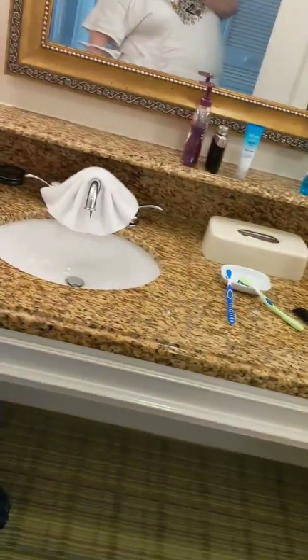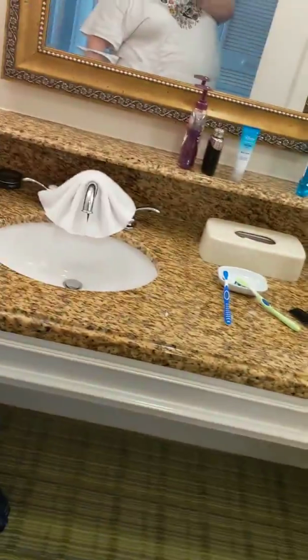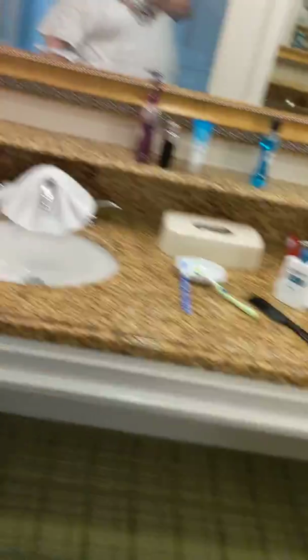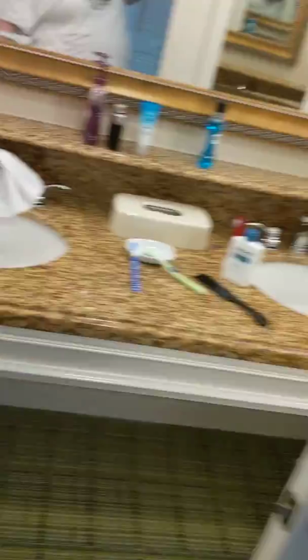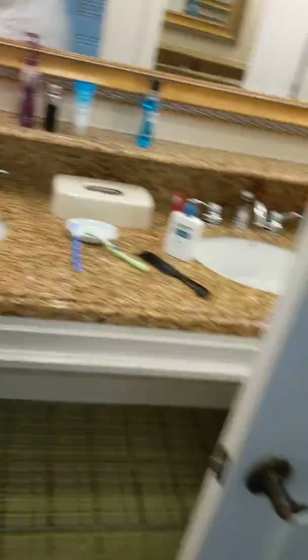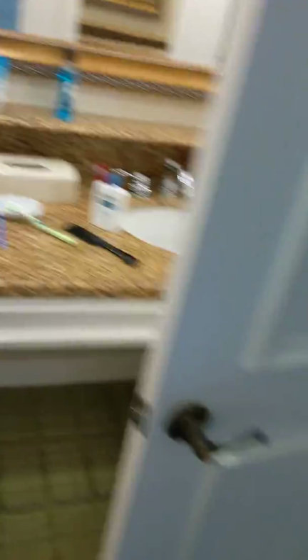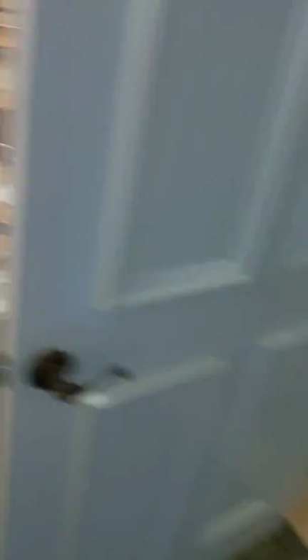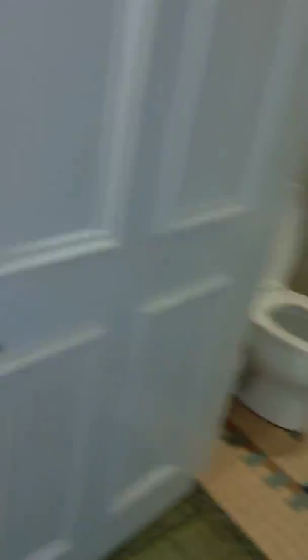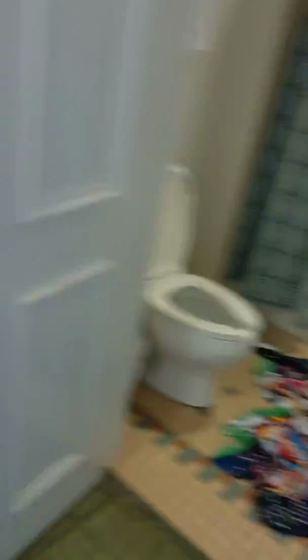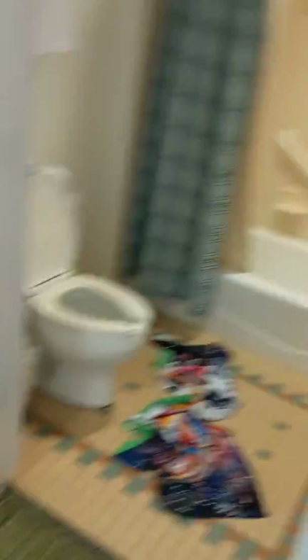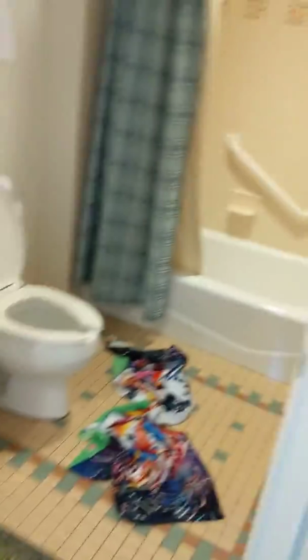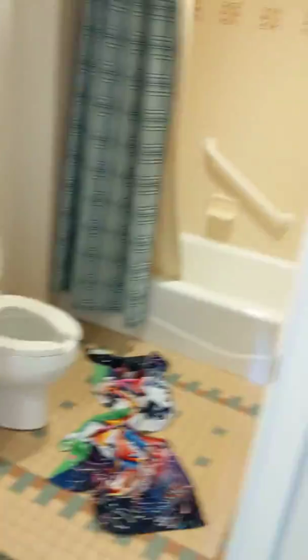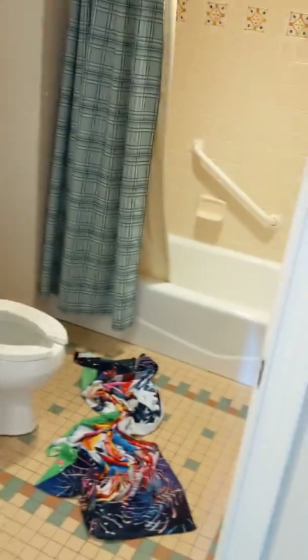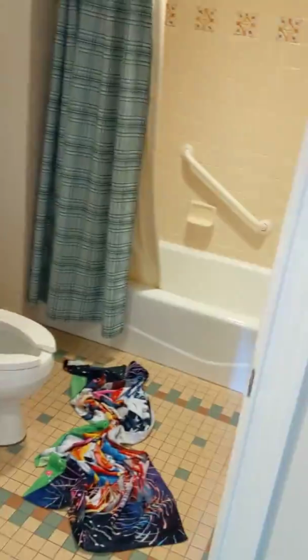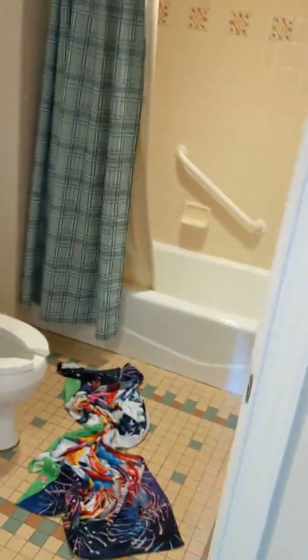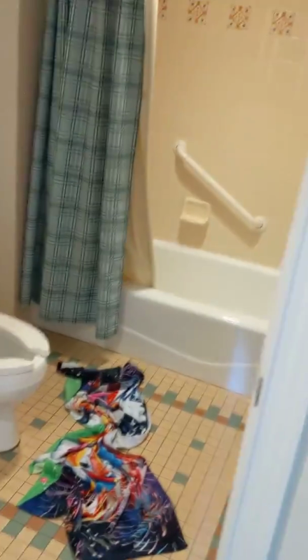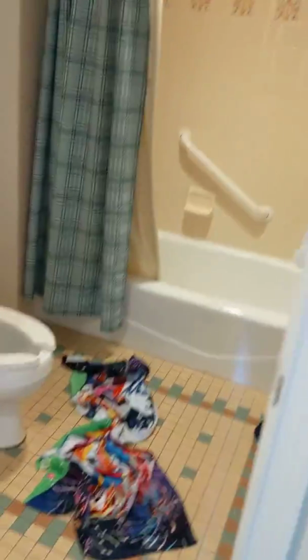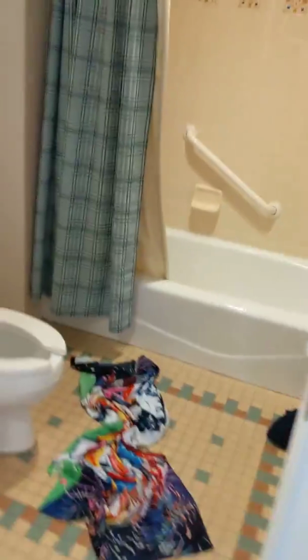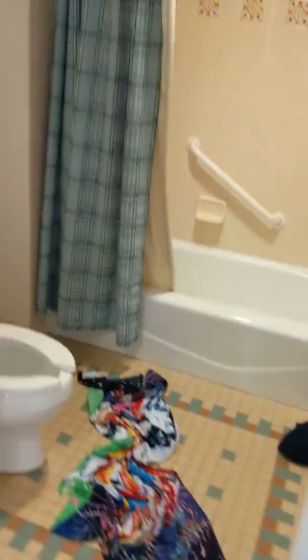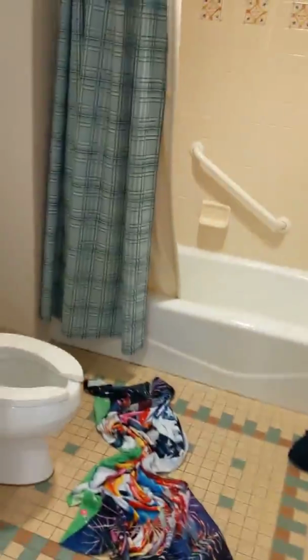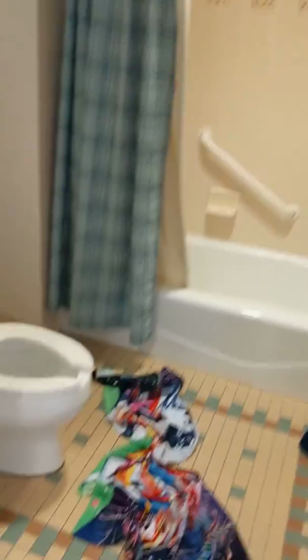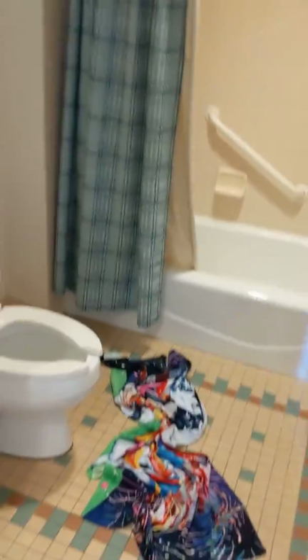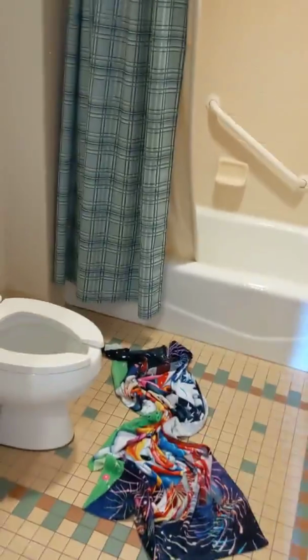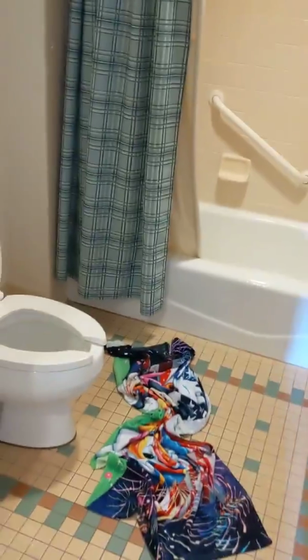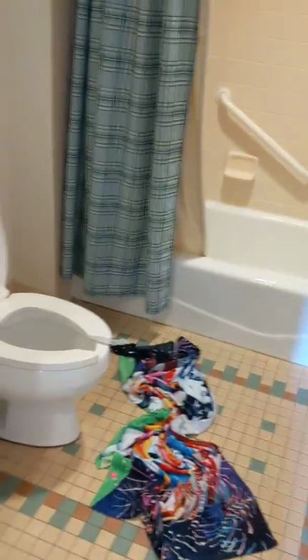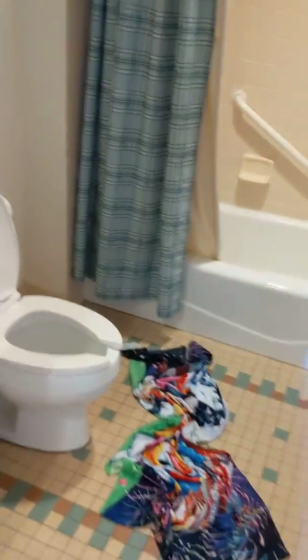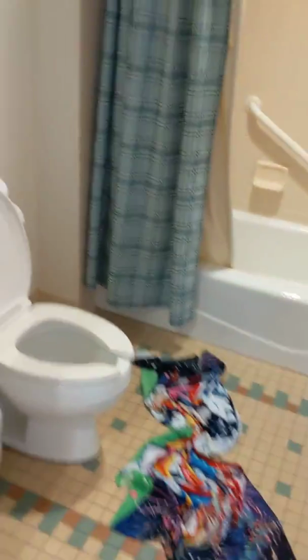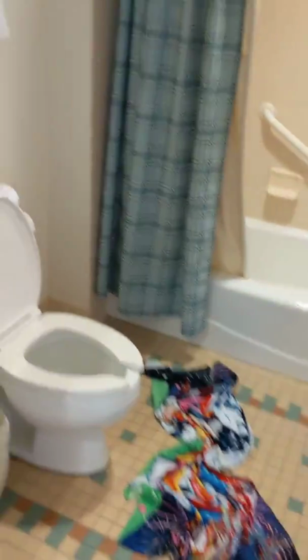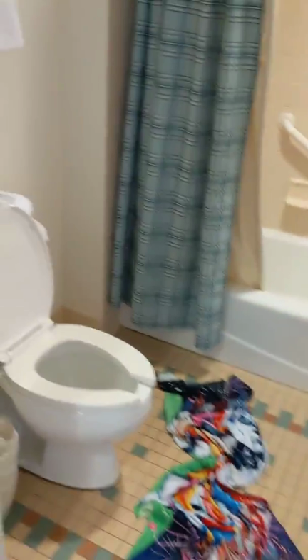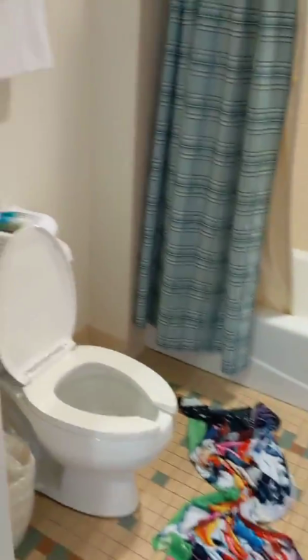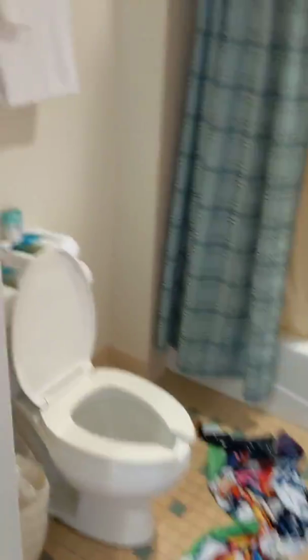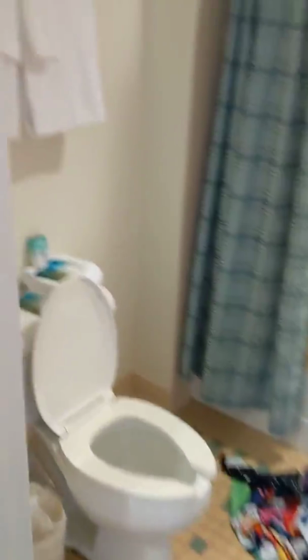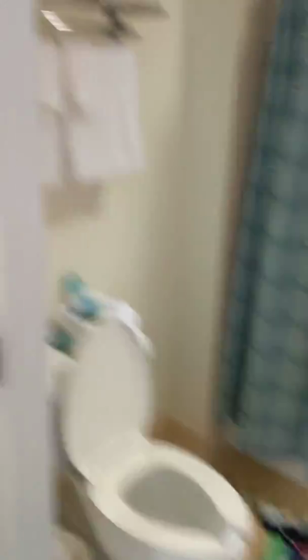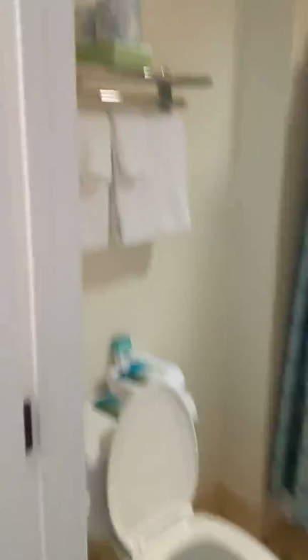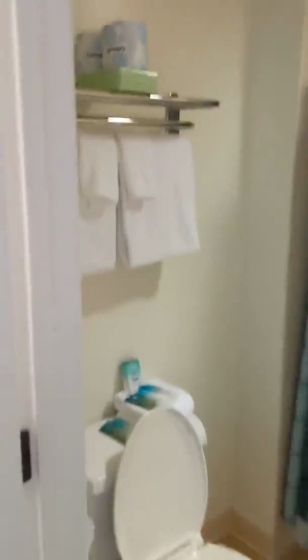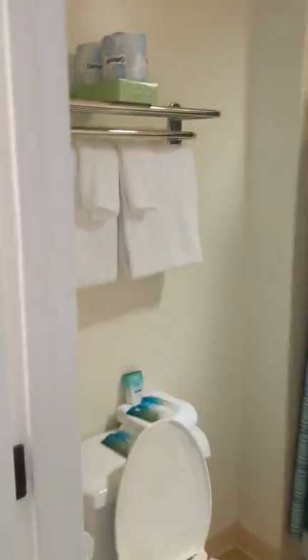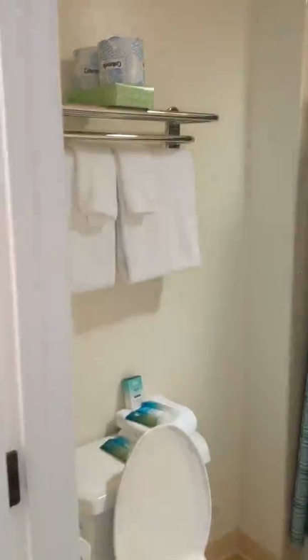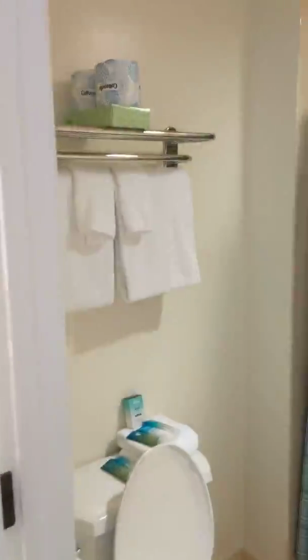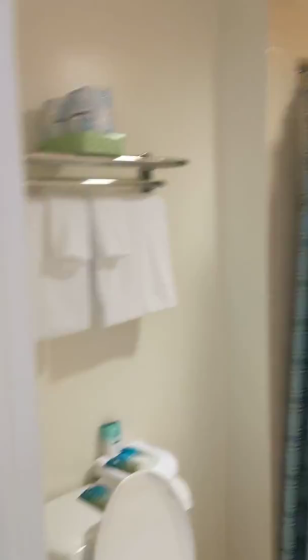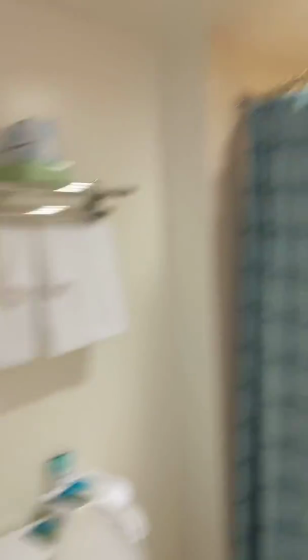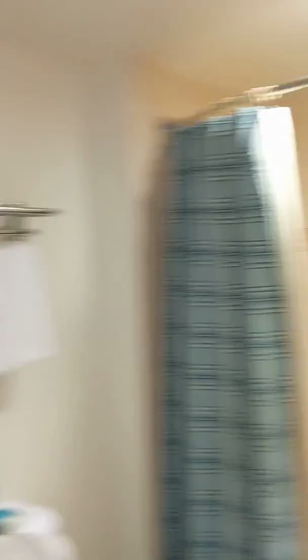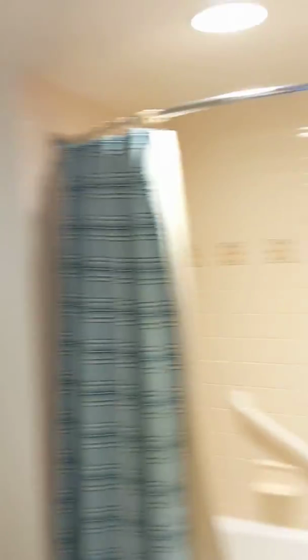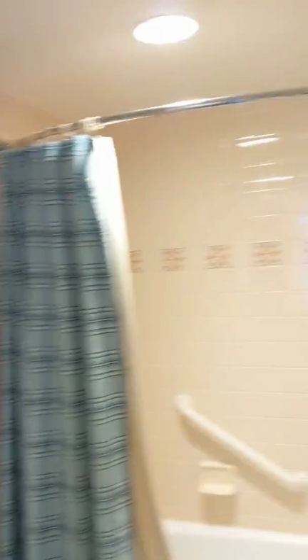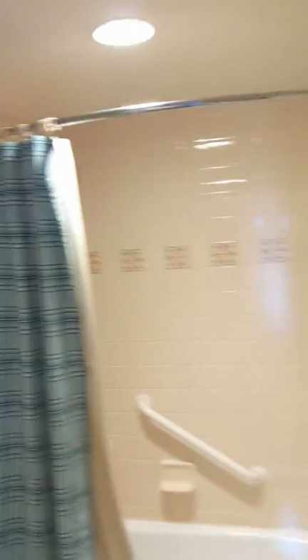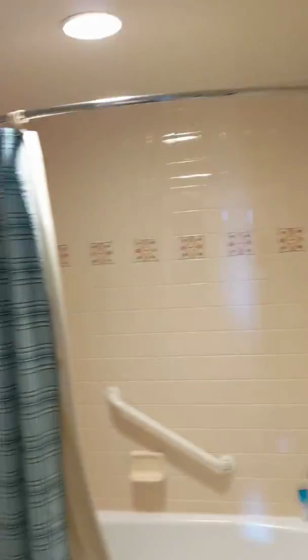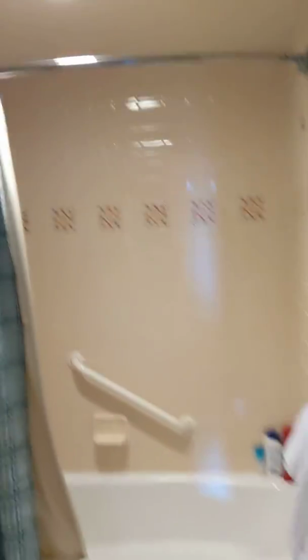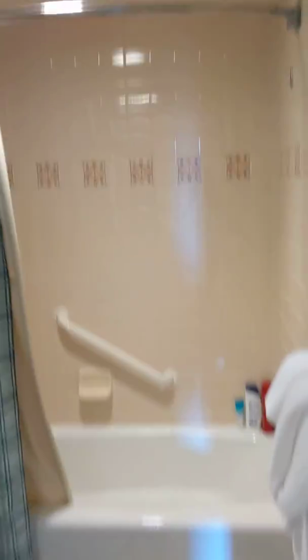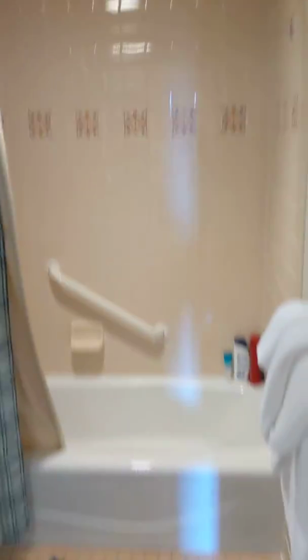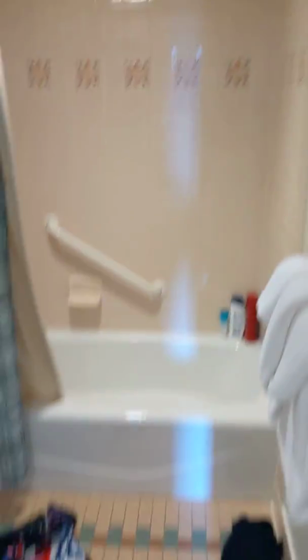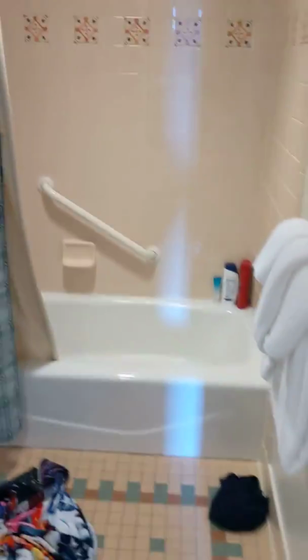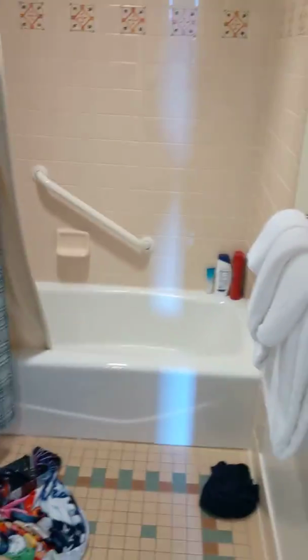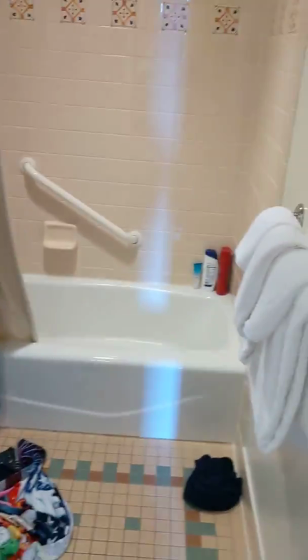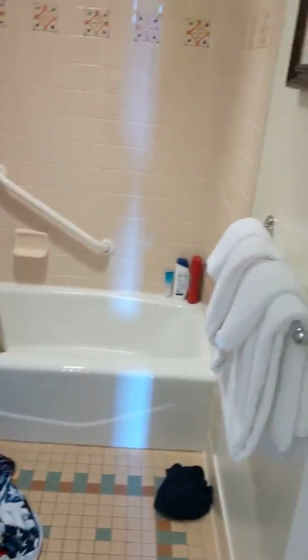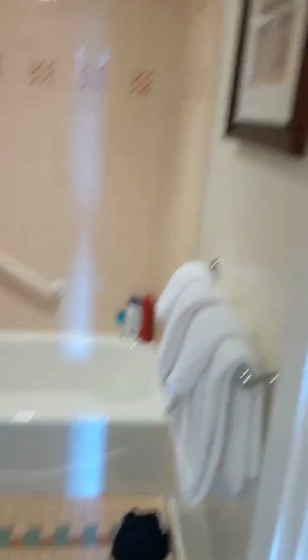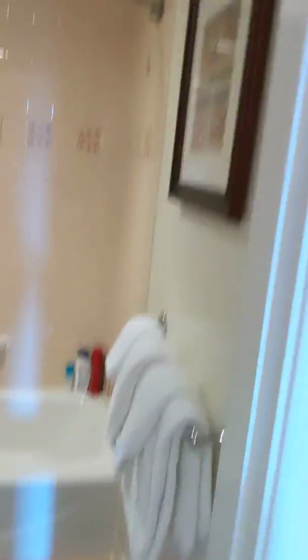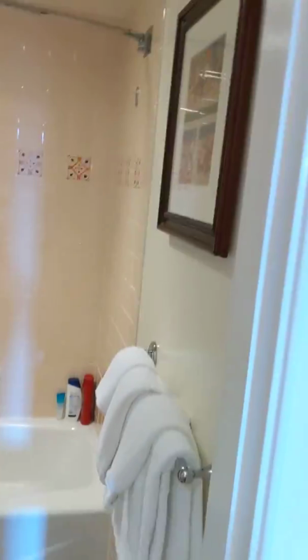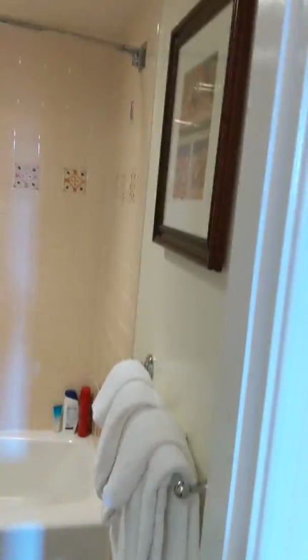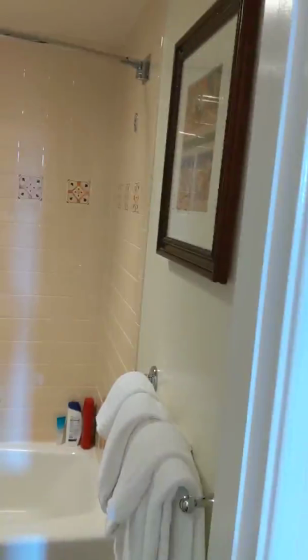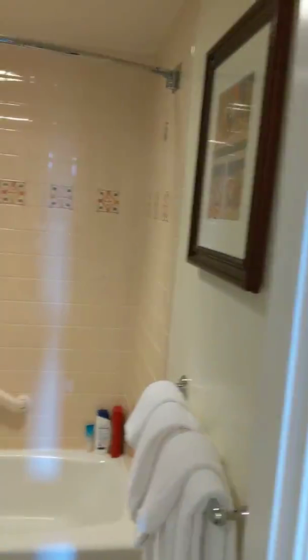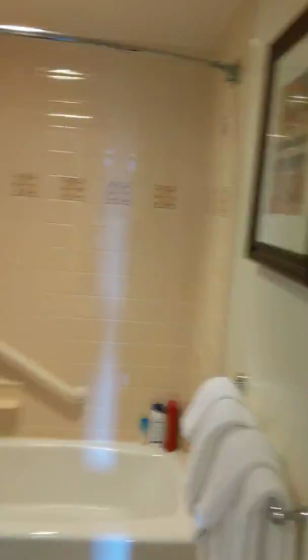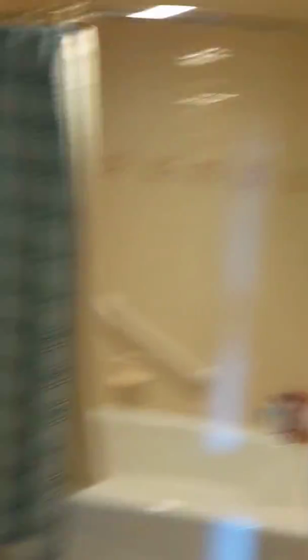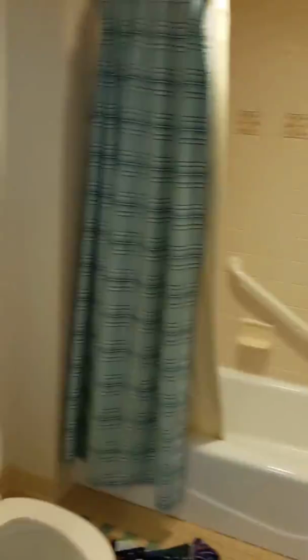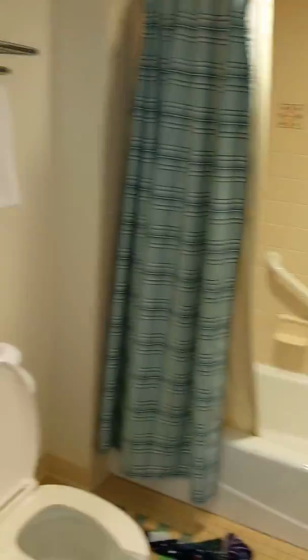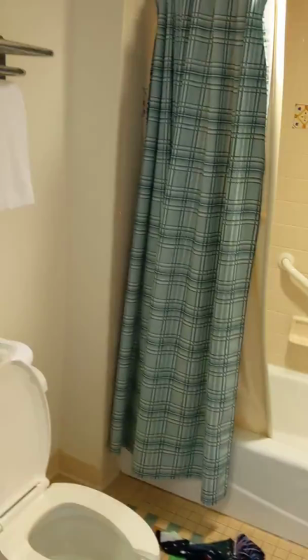His and her sinks. Sorry, two teenagers are occupying themselves at the bathroom.